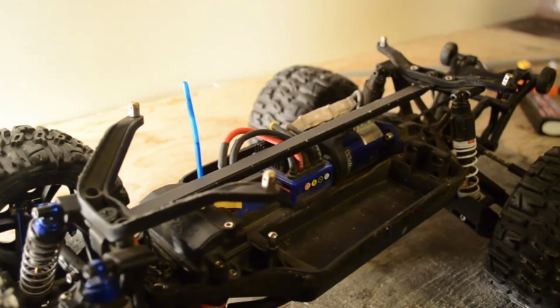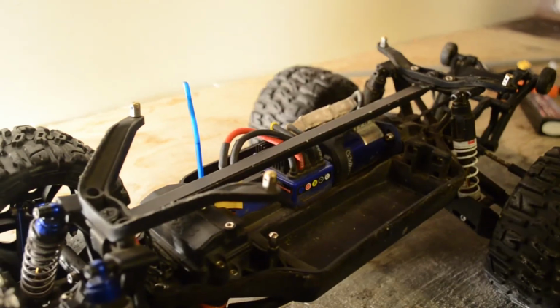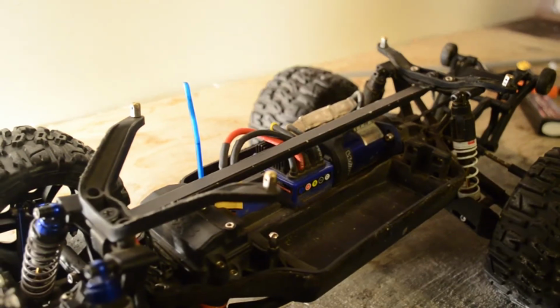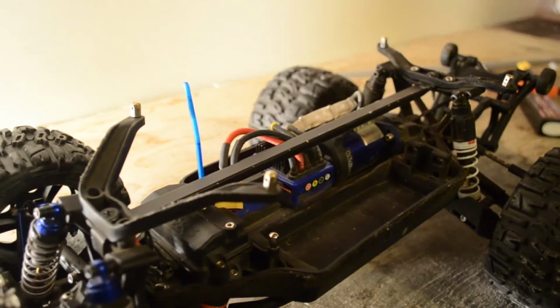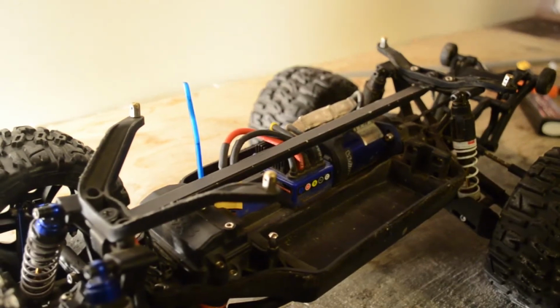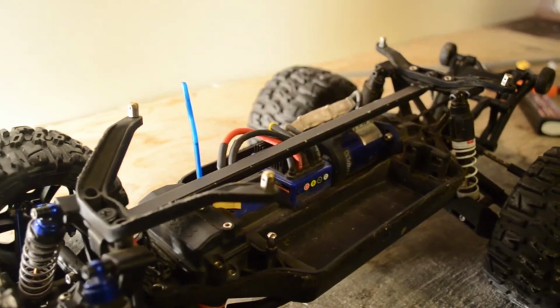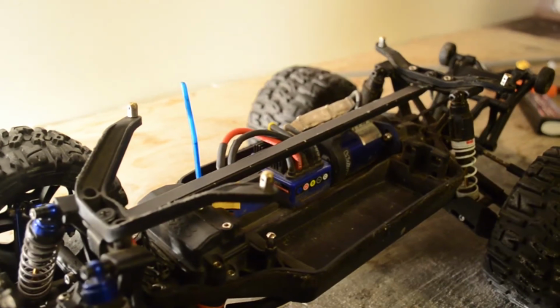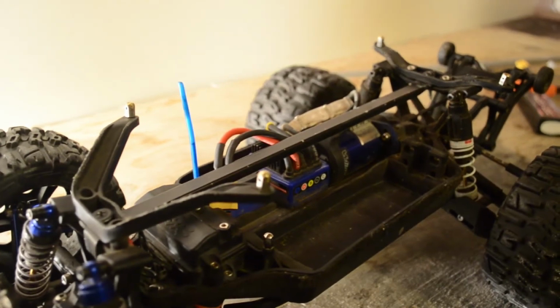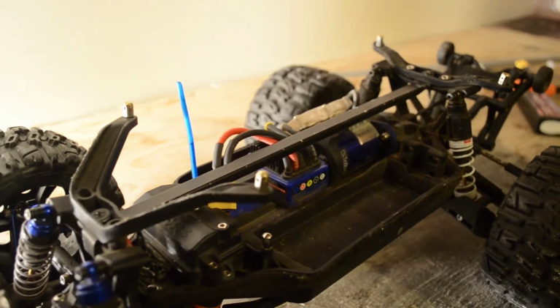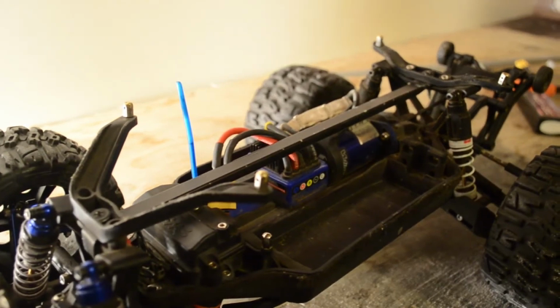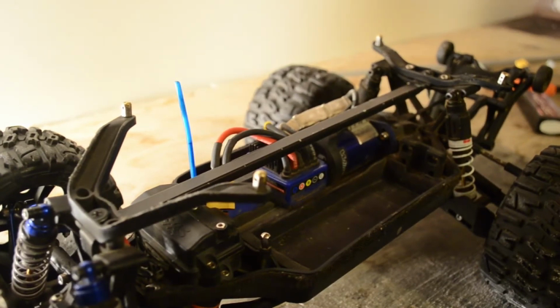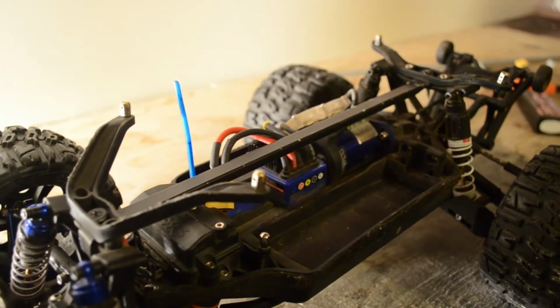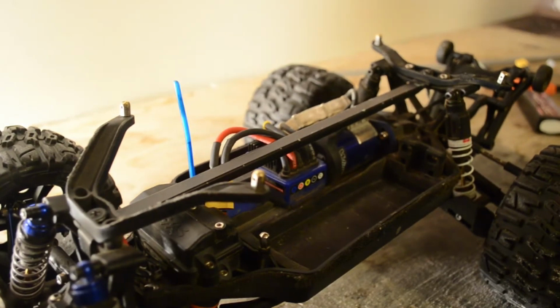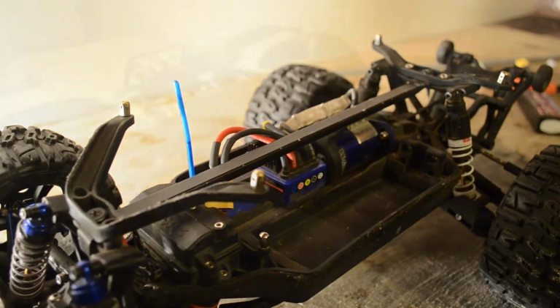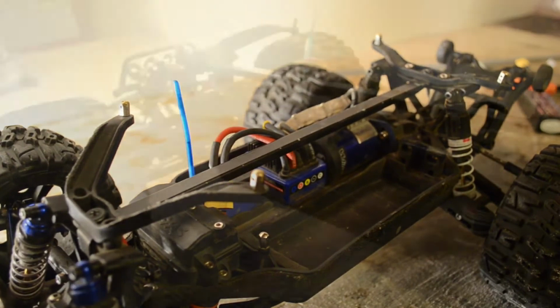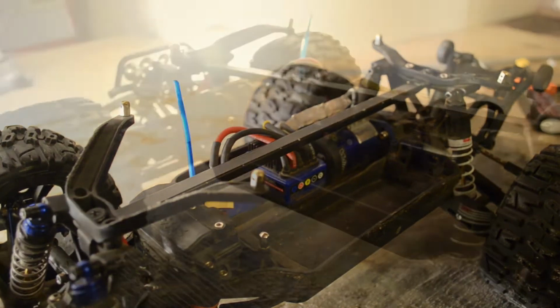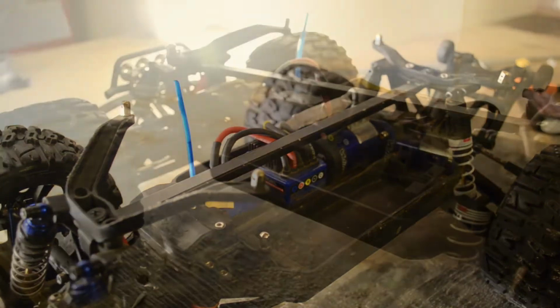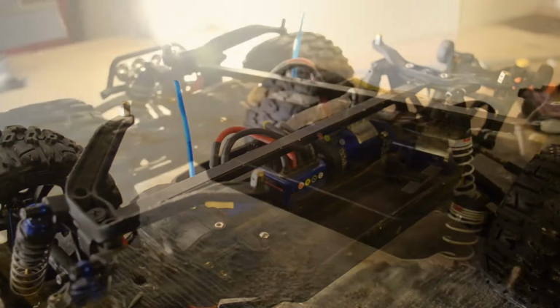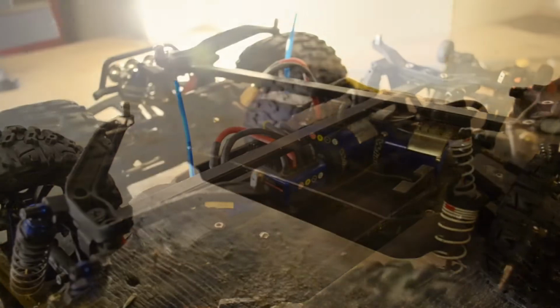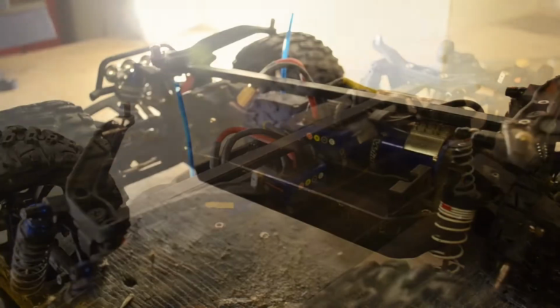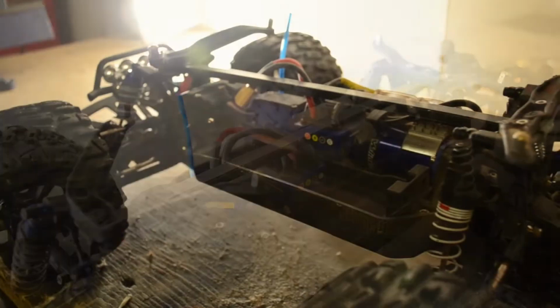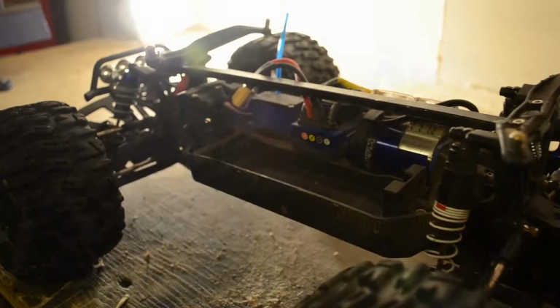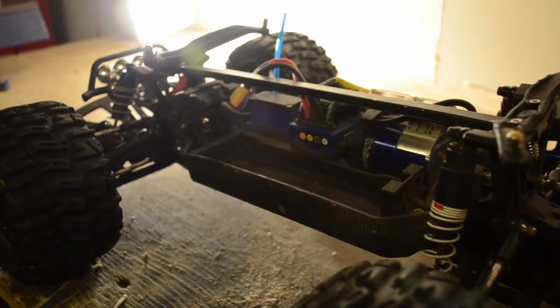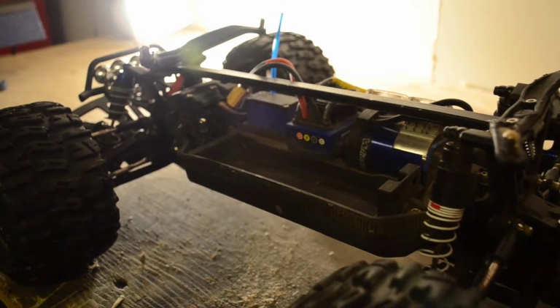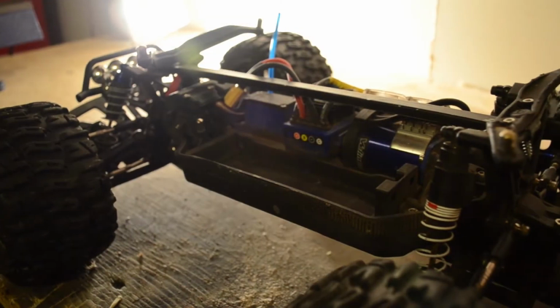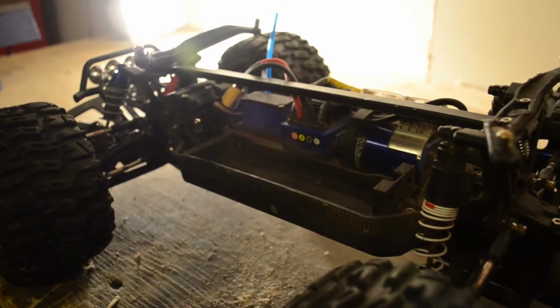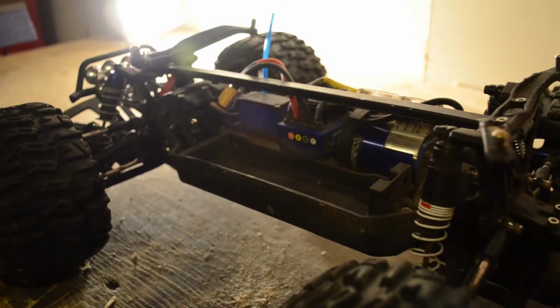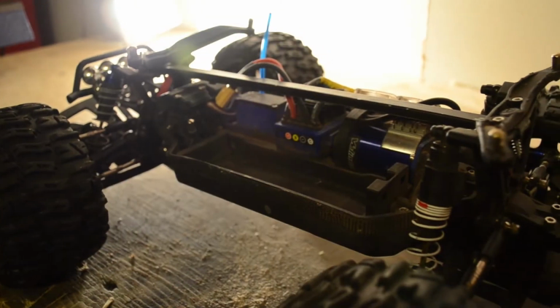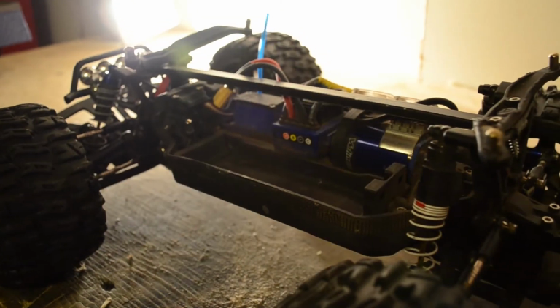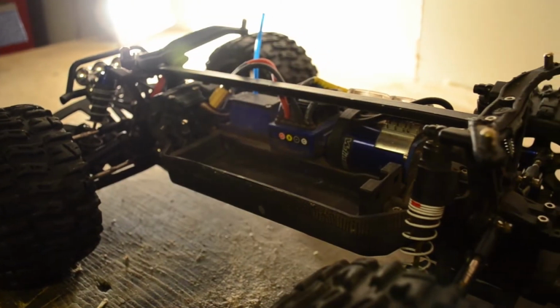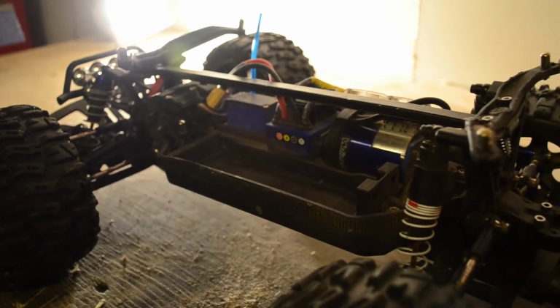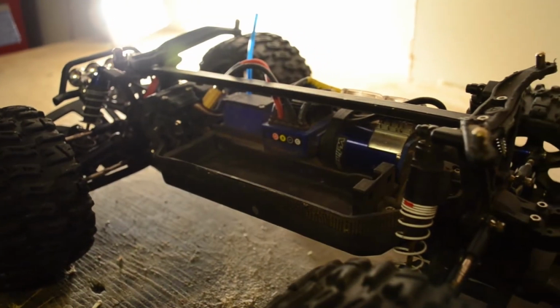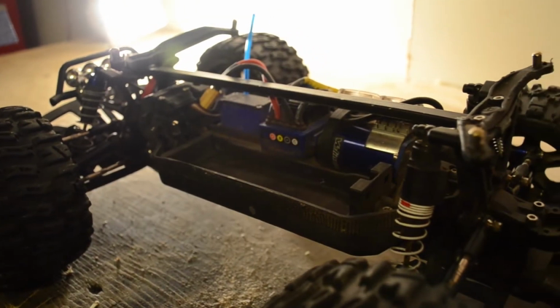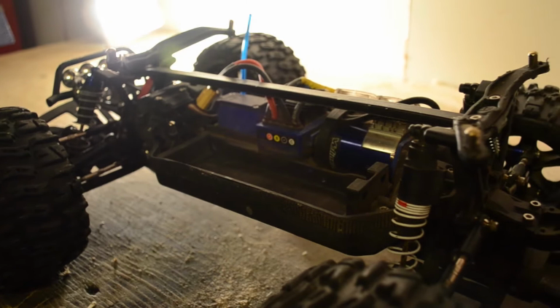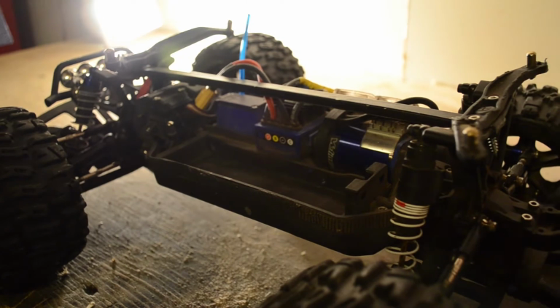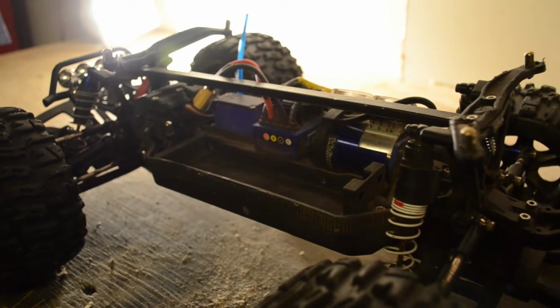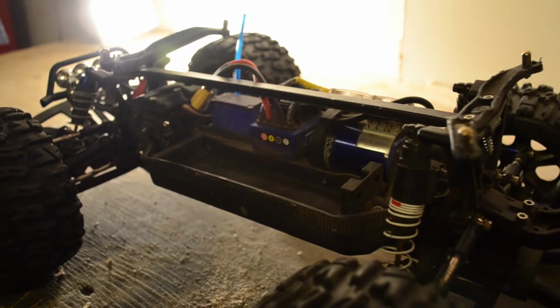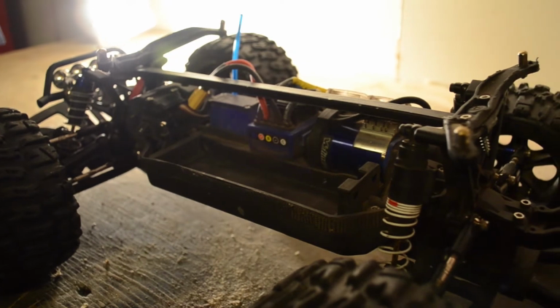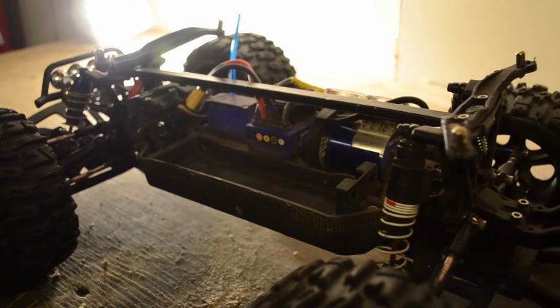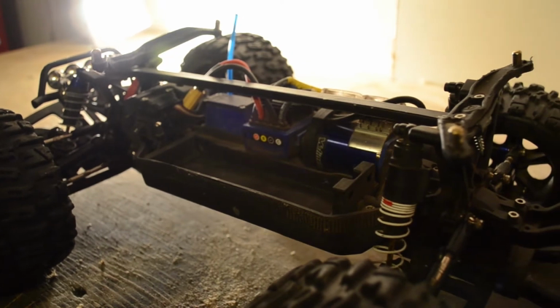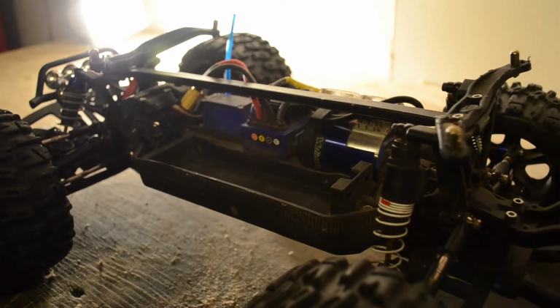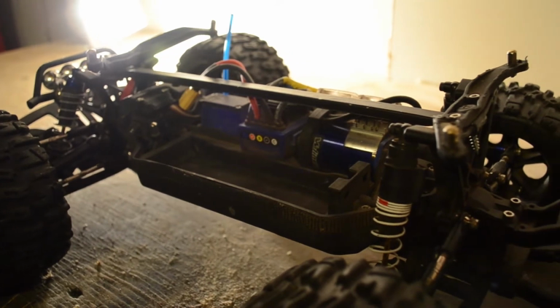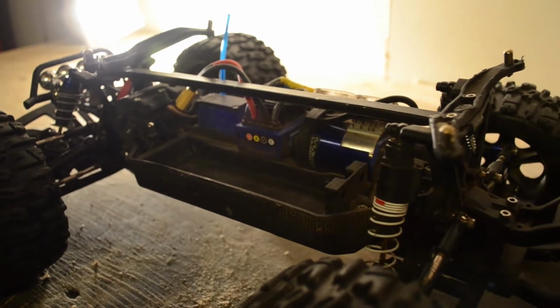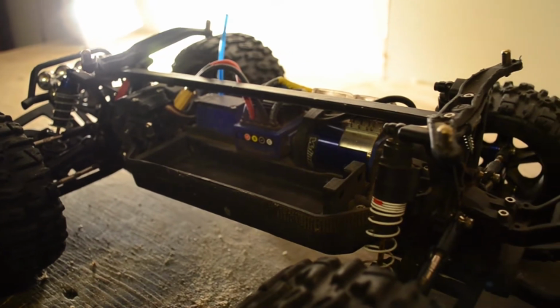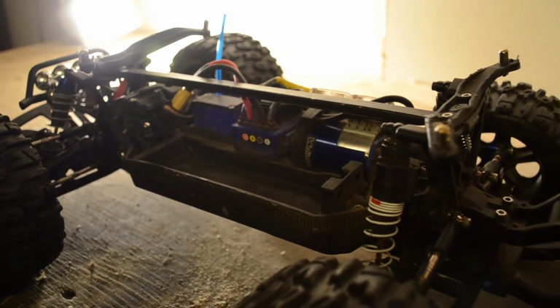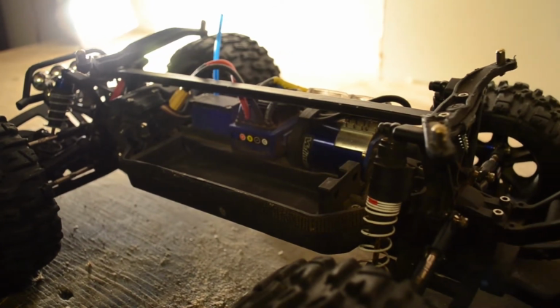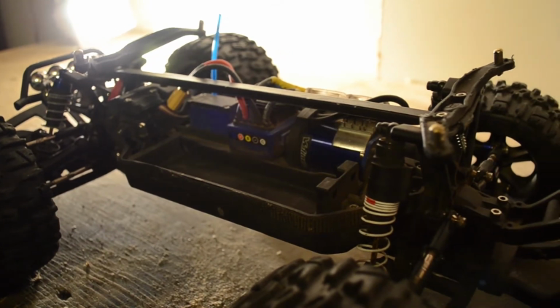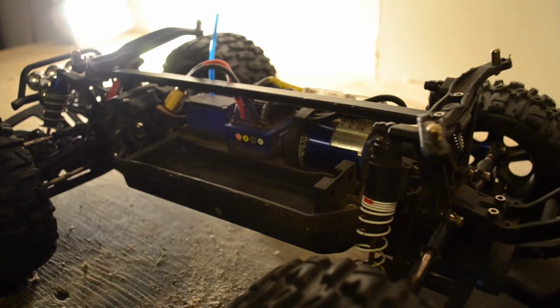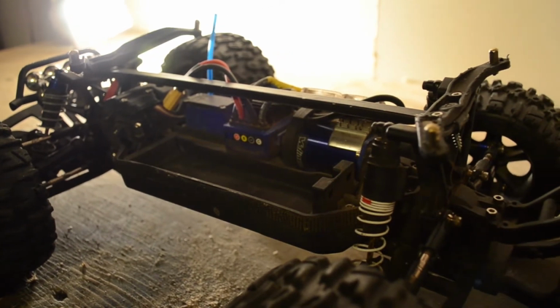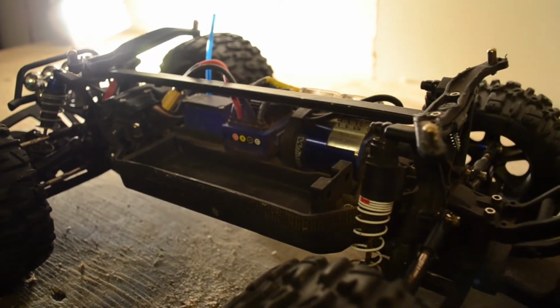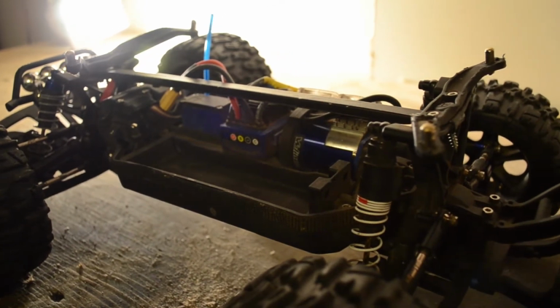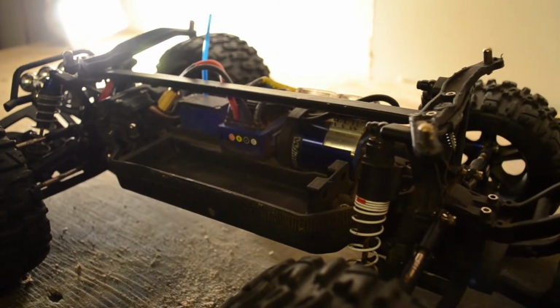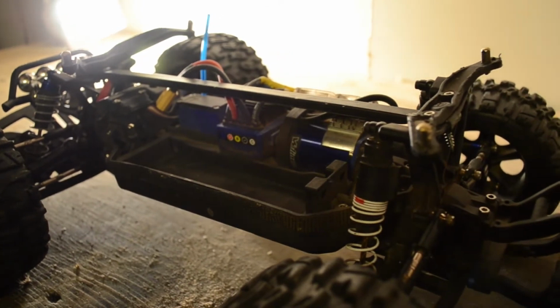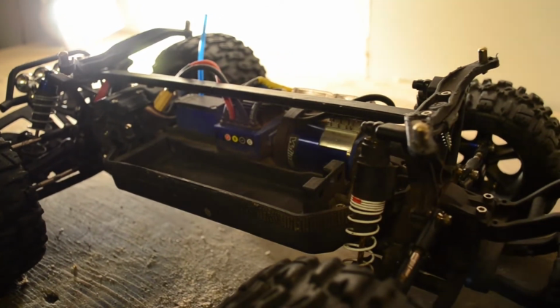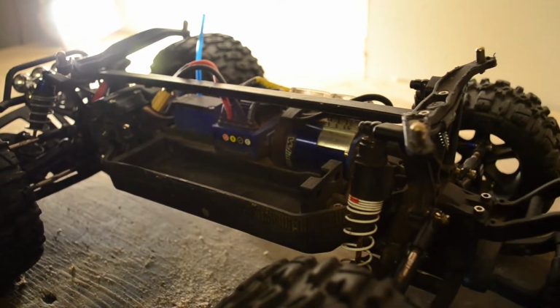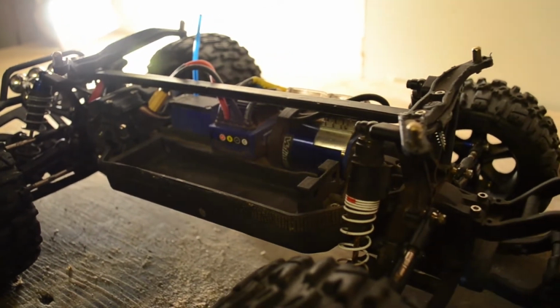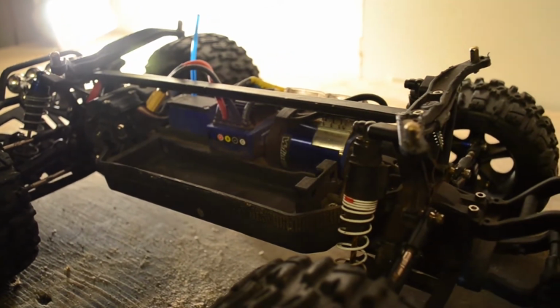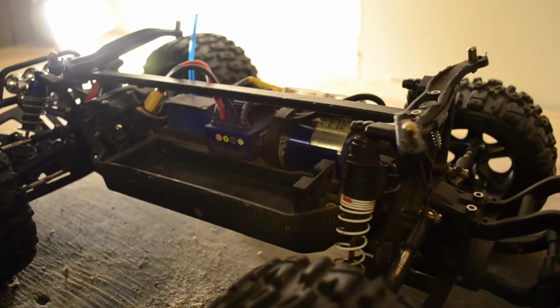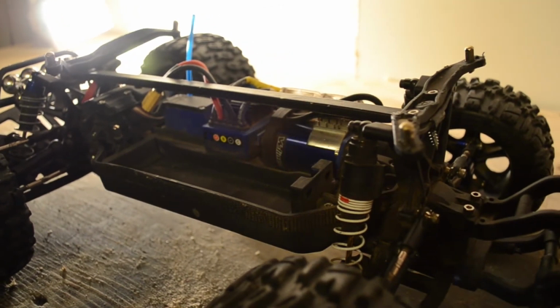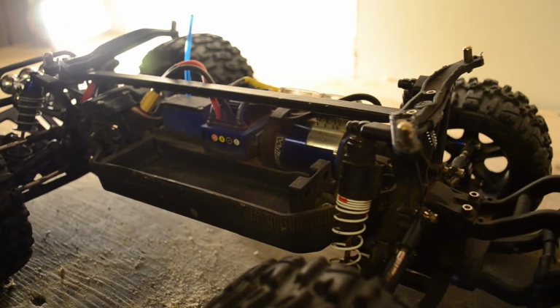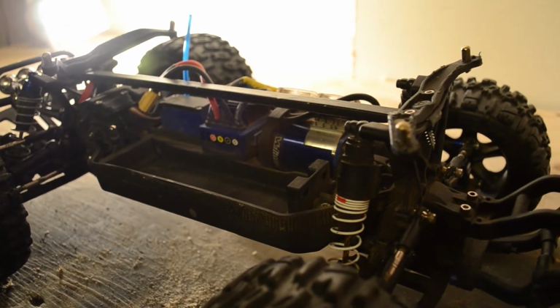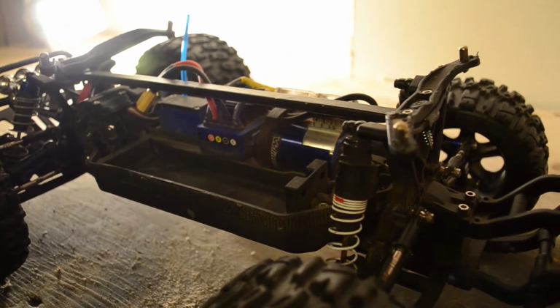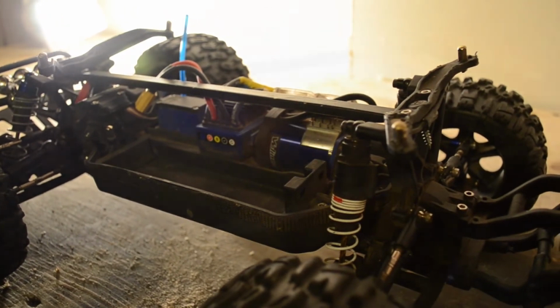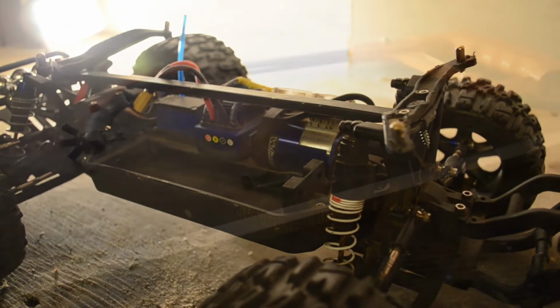Hey guys, this is my mod video — how to make a chassis brace for your Traxxas Stampede. I'm going to be going through the steps on how to make it.